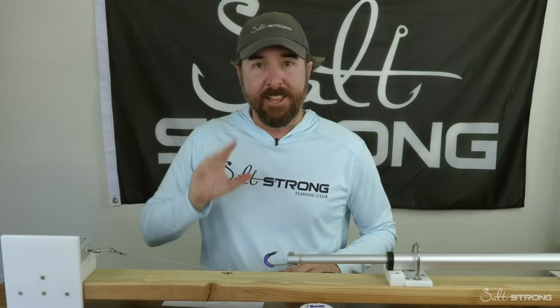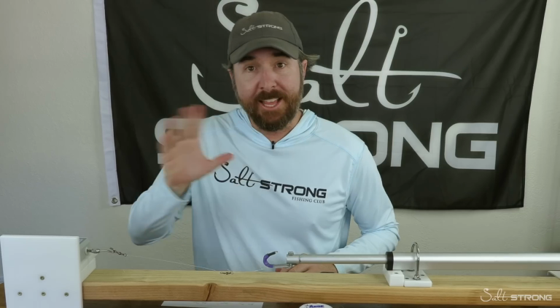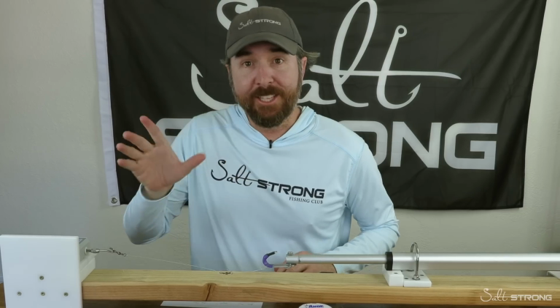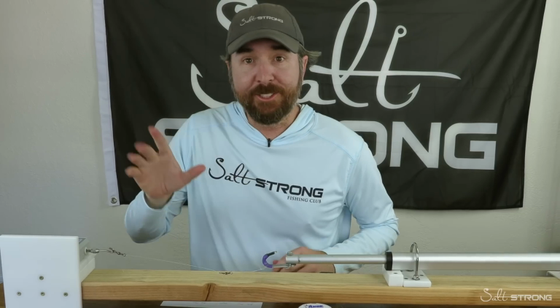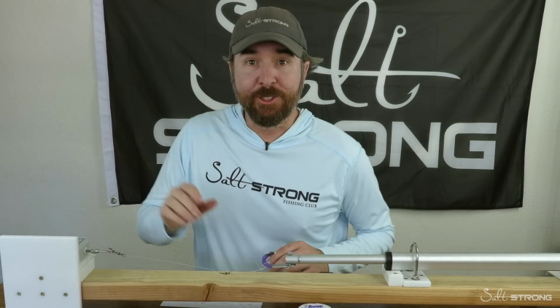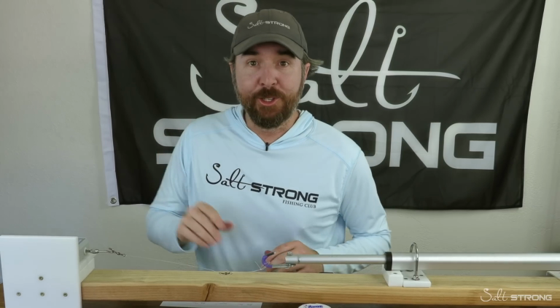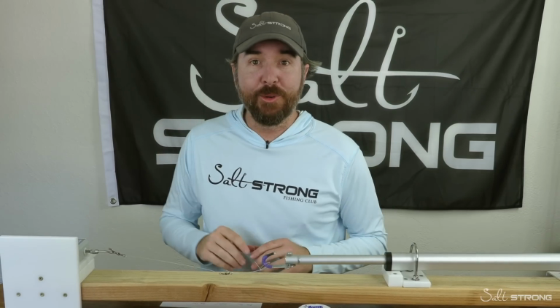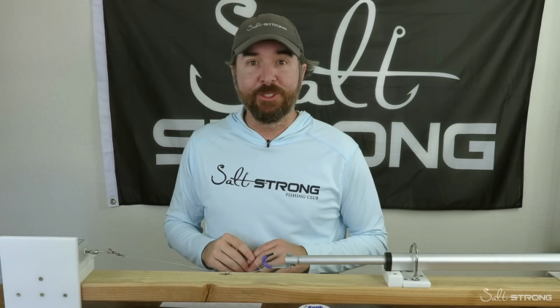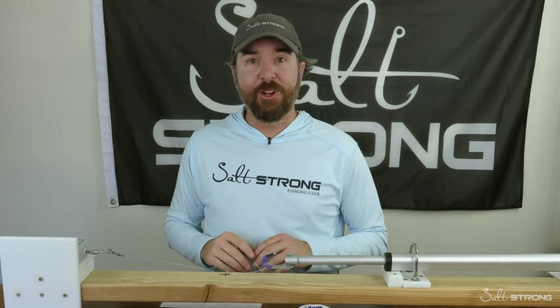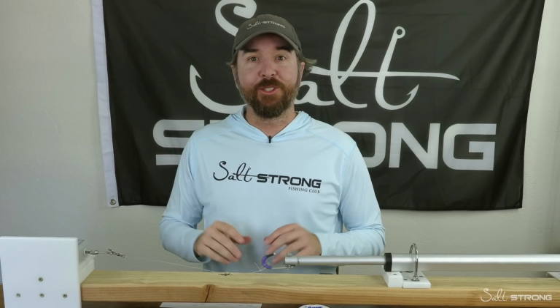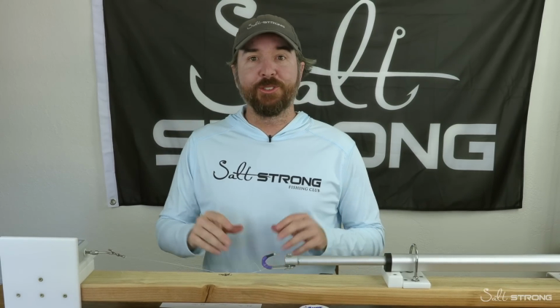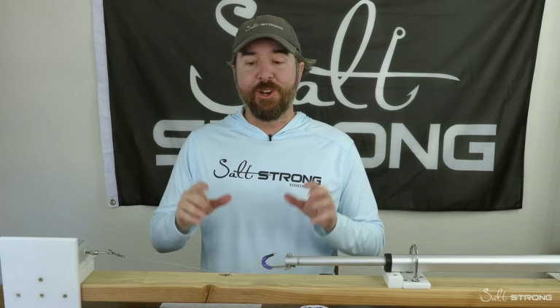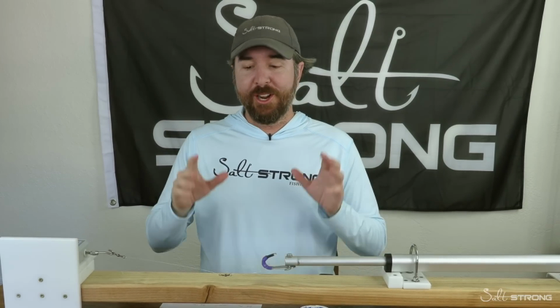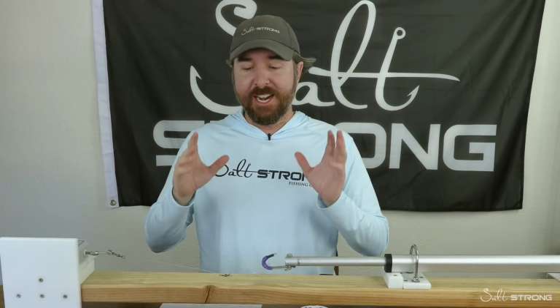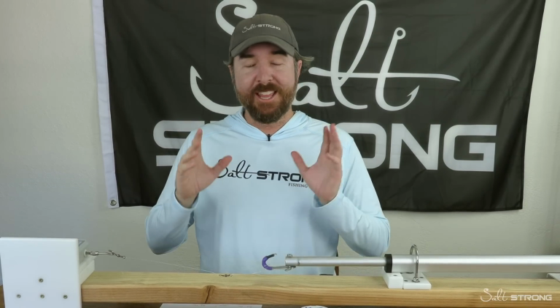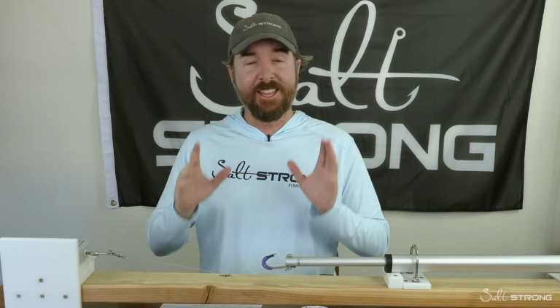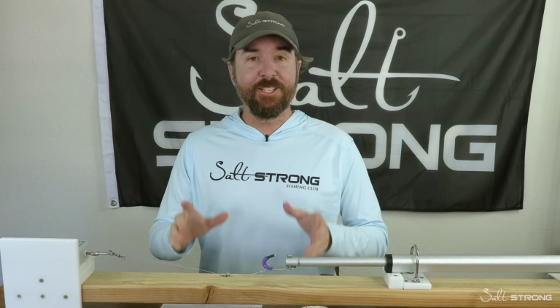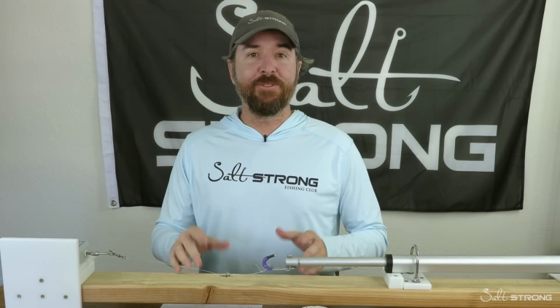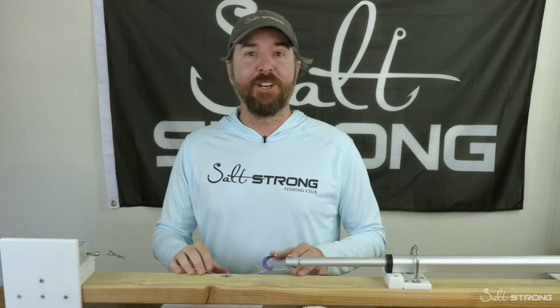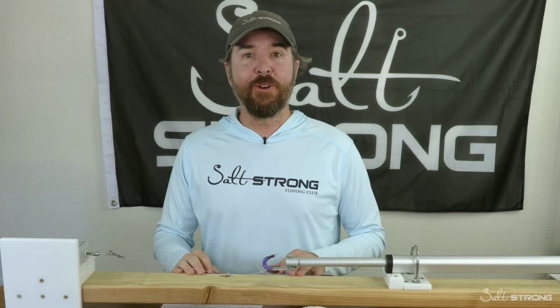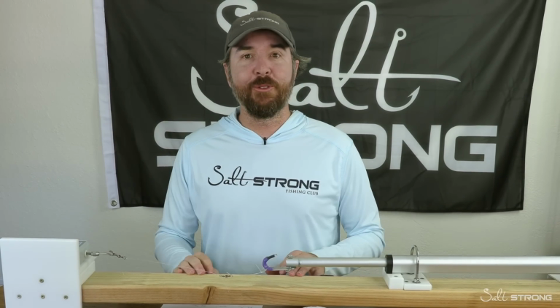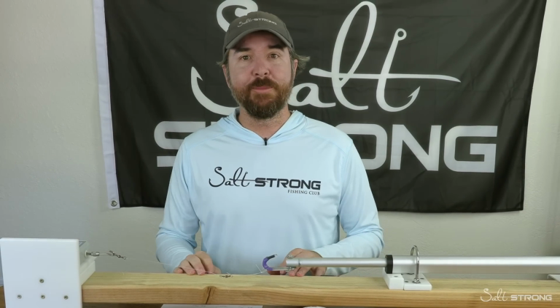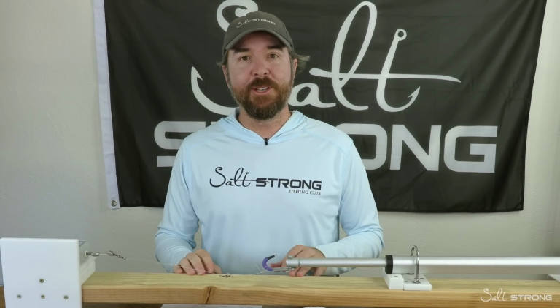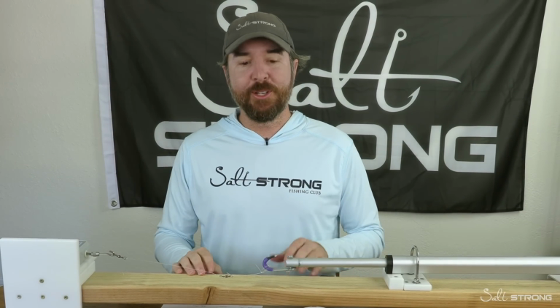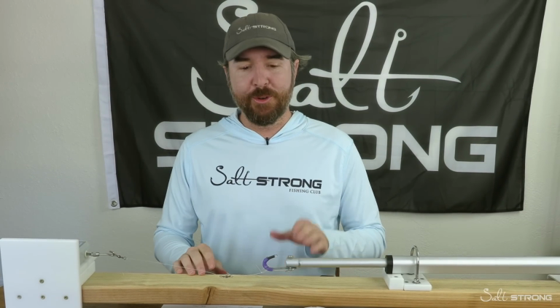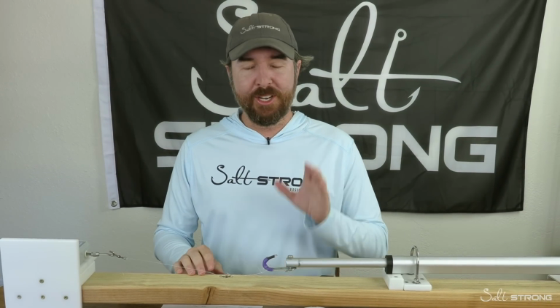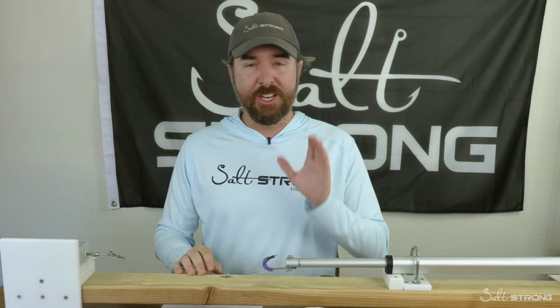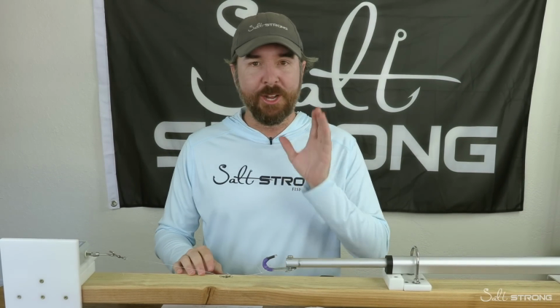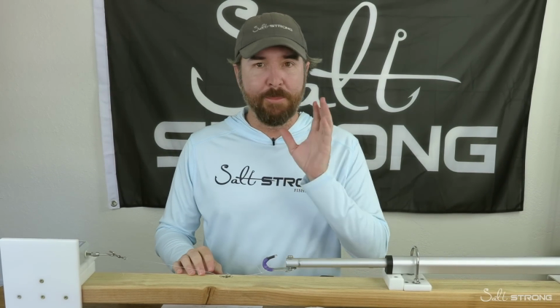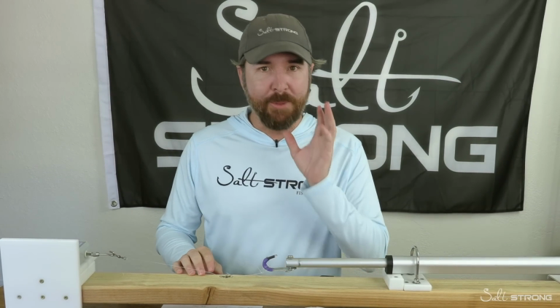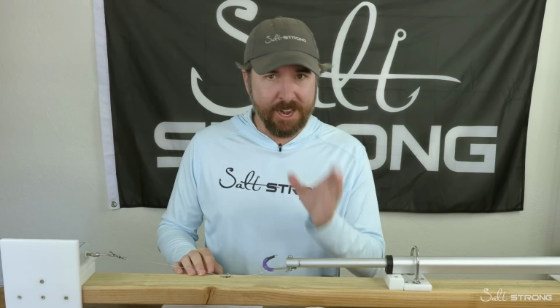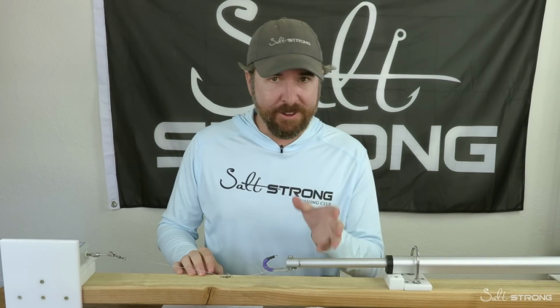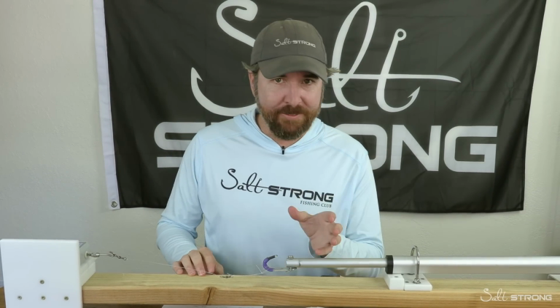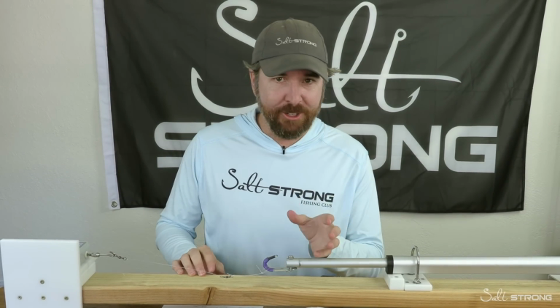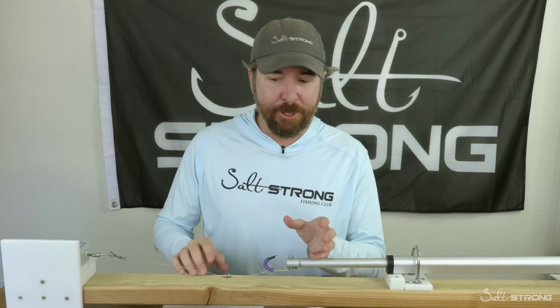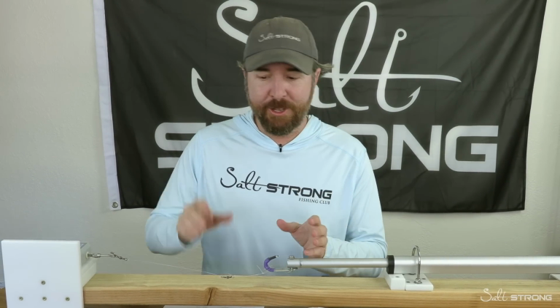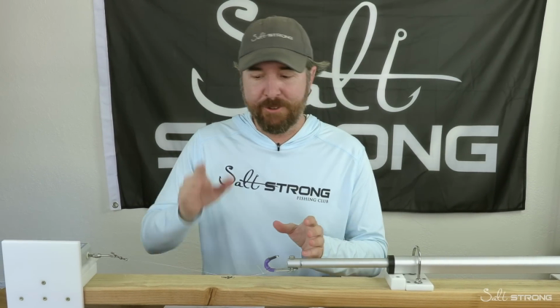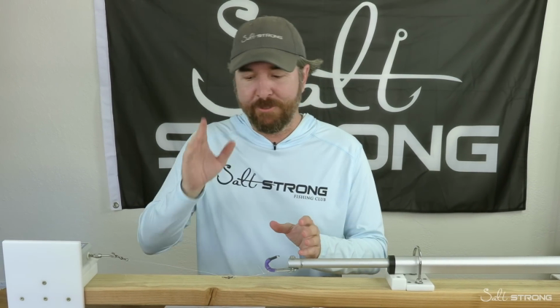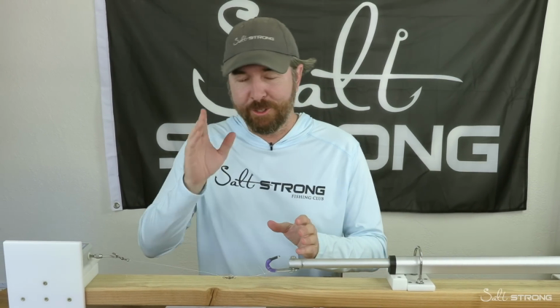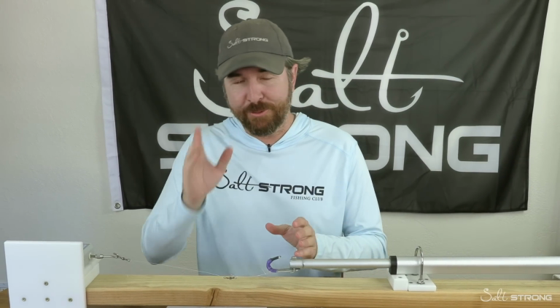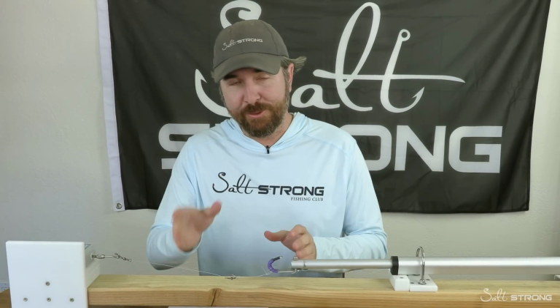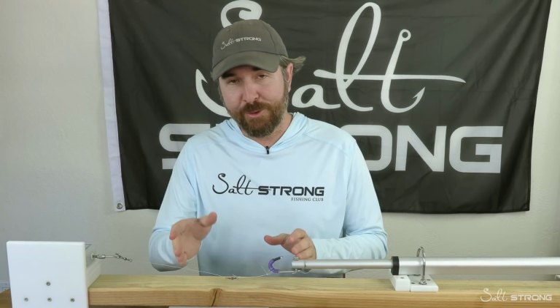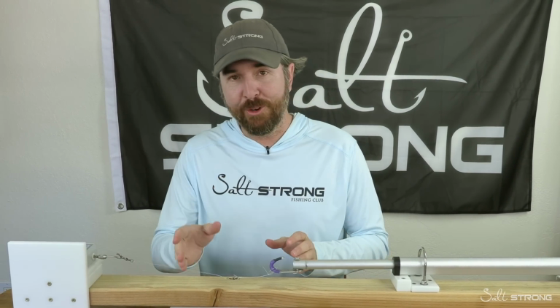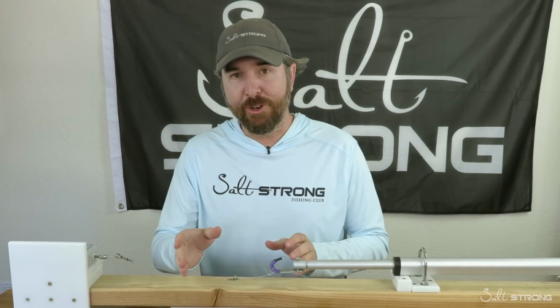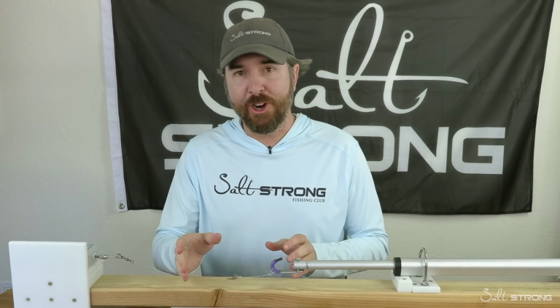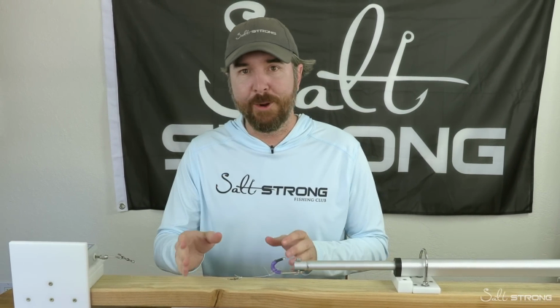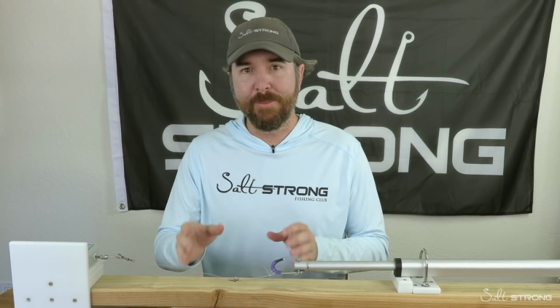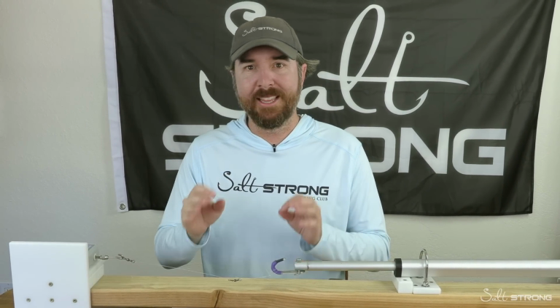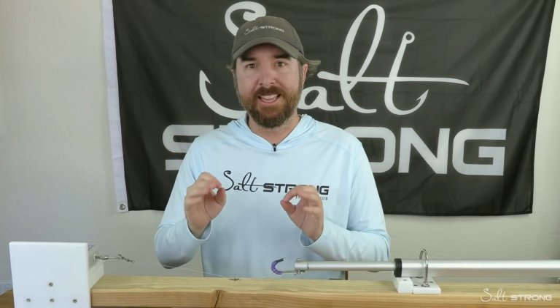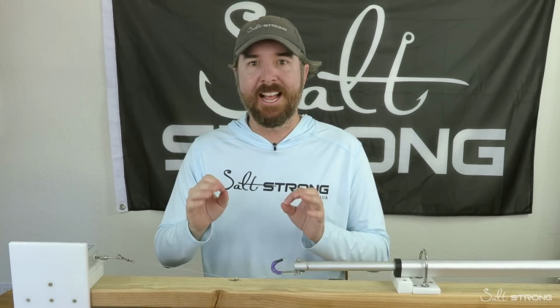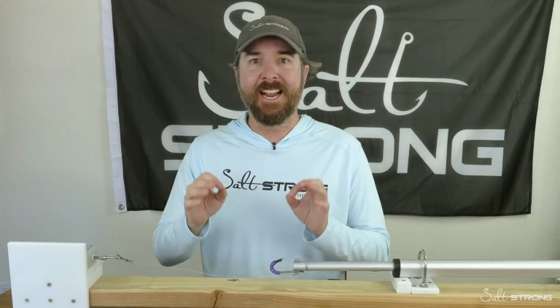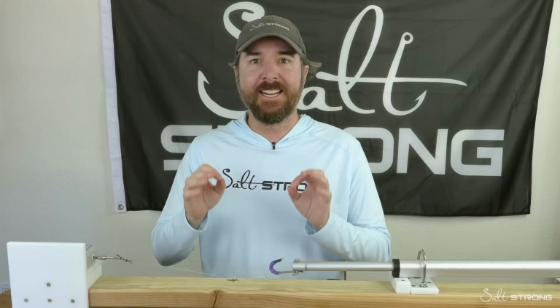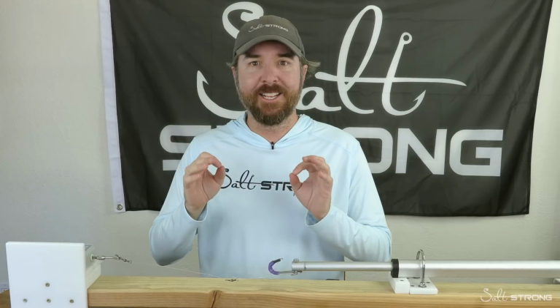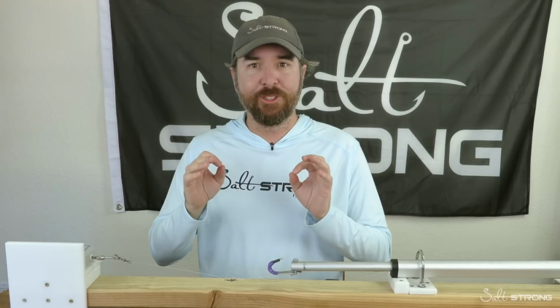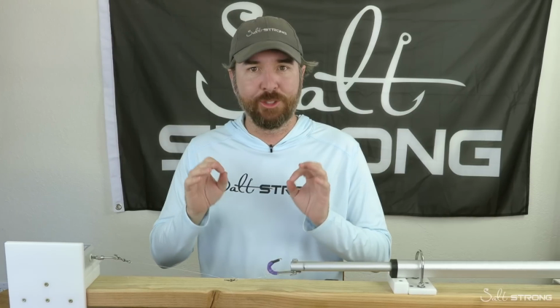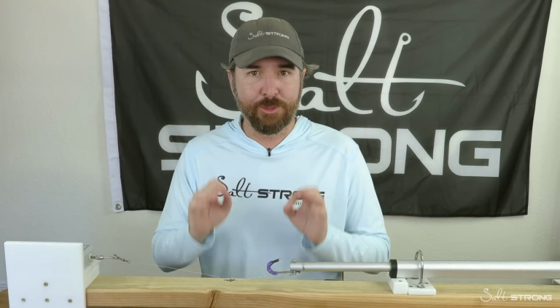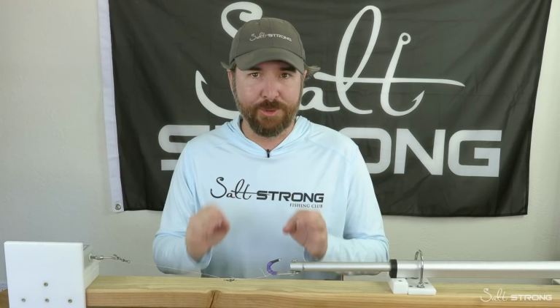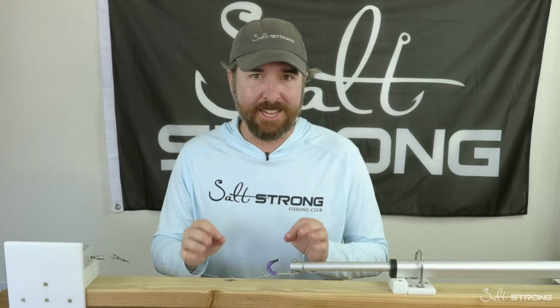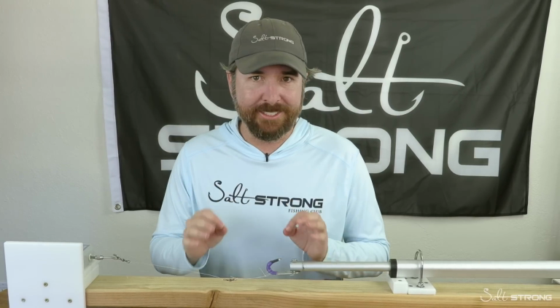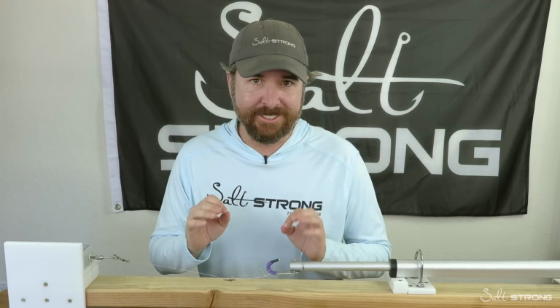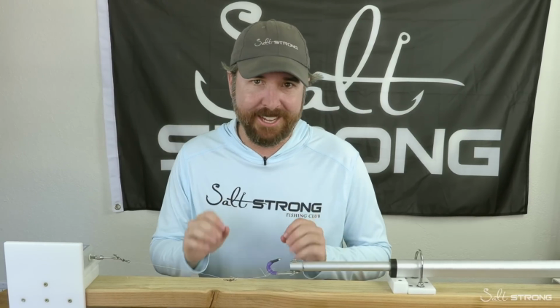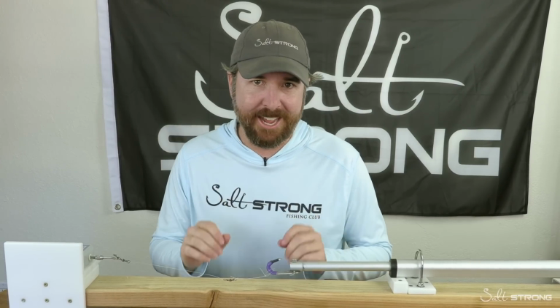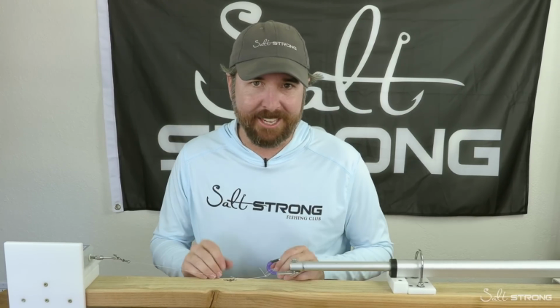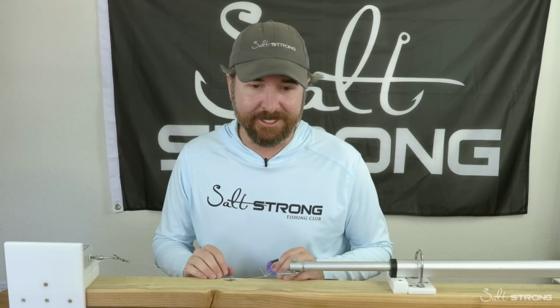Hey, this is Luke with Salt Strong. In this video, we're going to be doing a monofilament versus fluorocarbon line stress test.